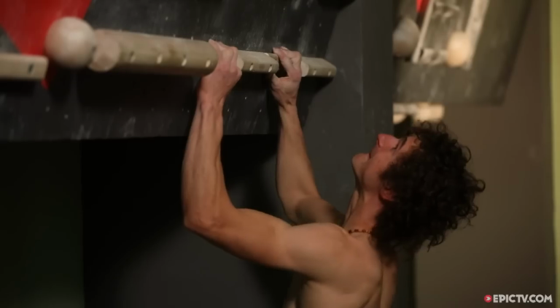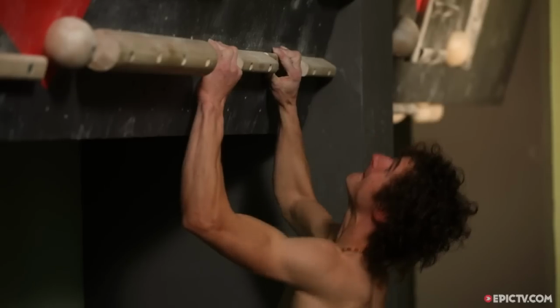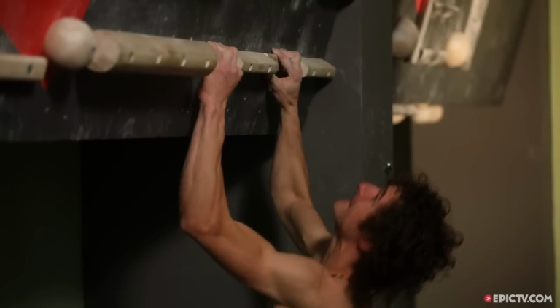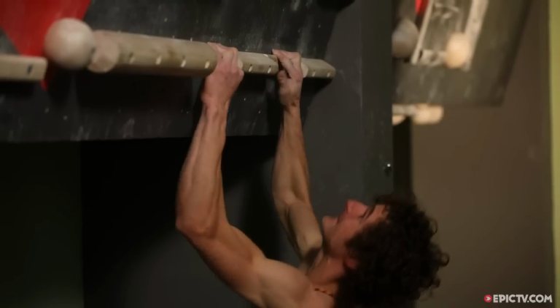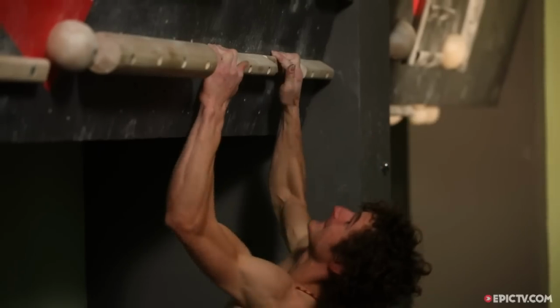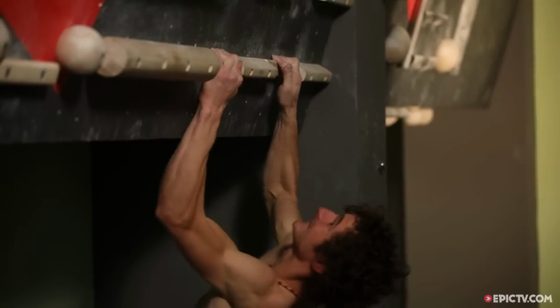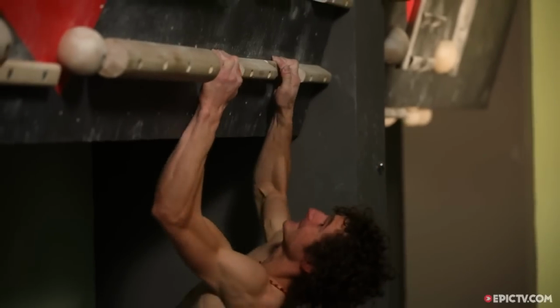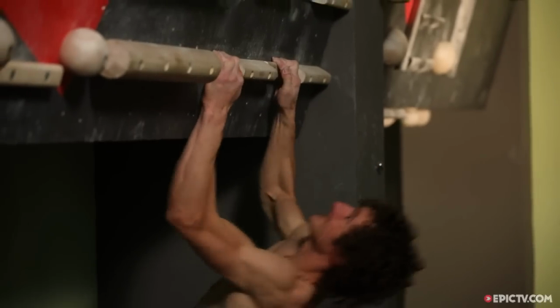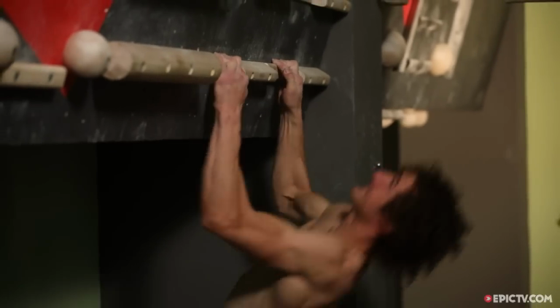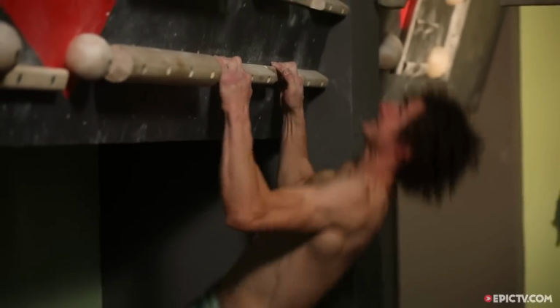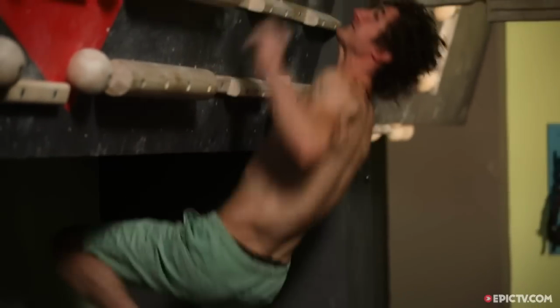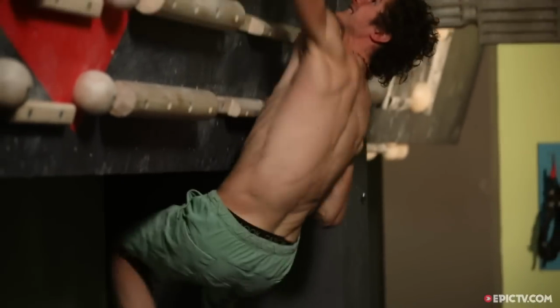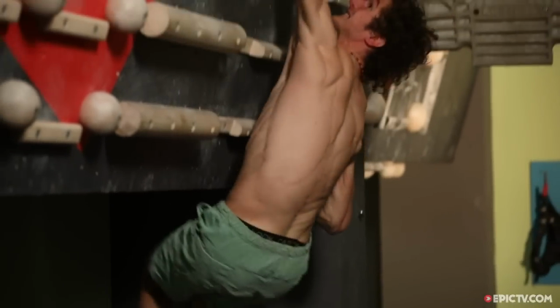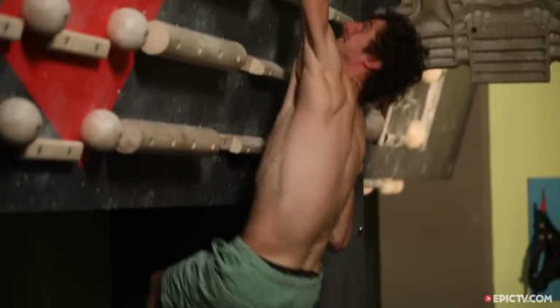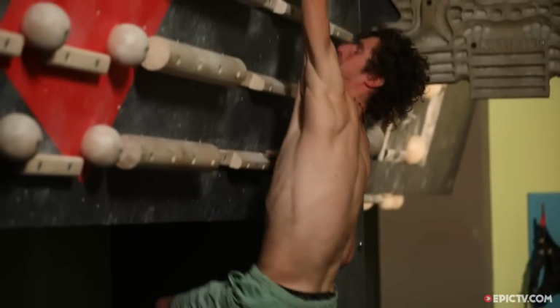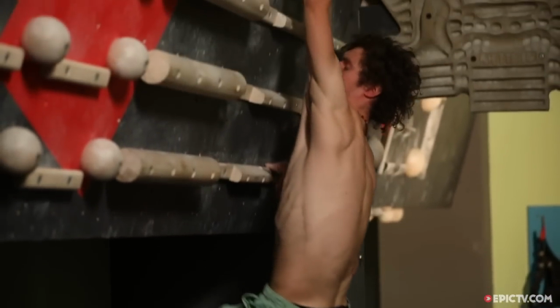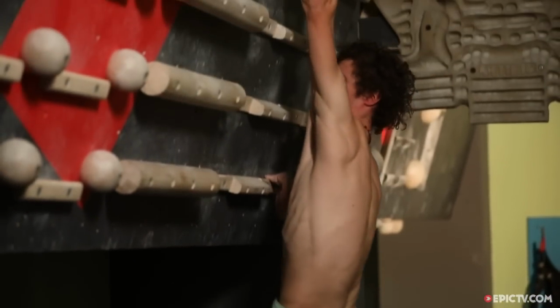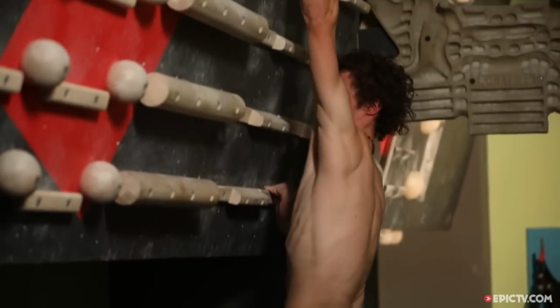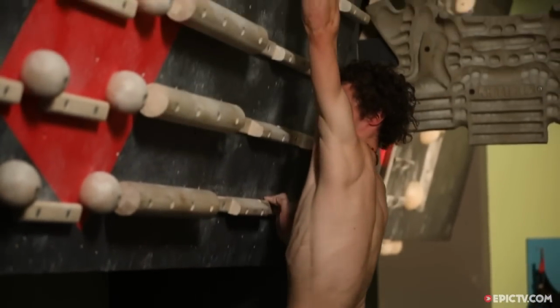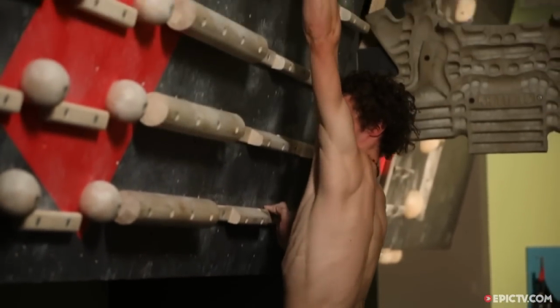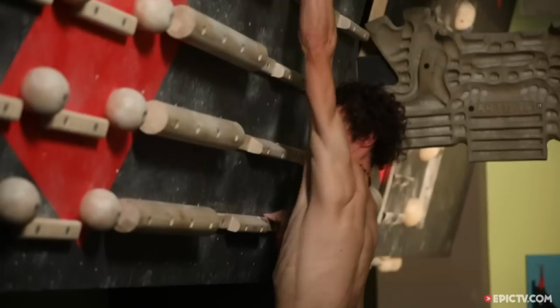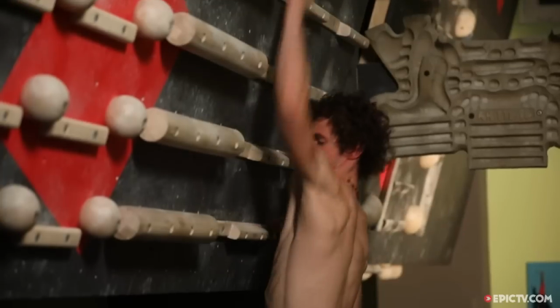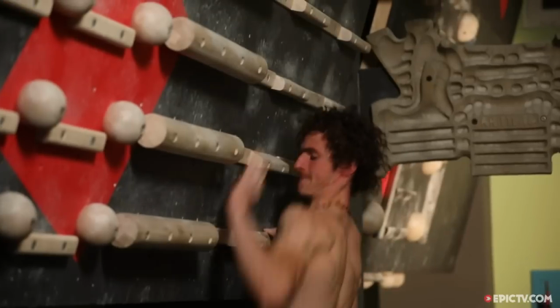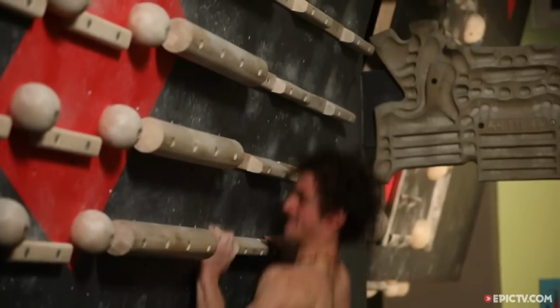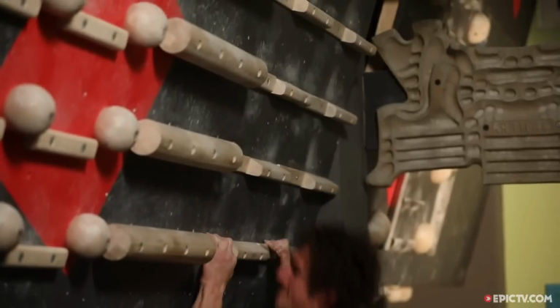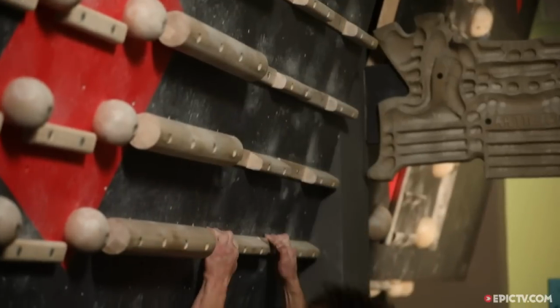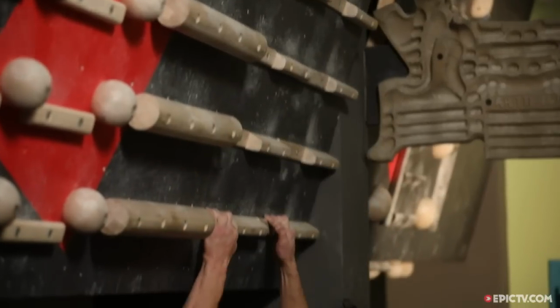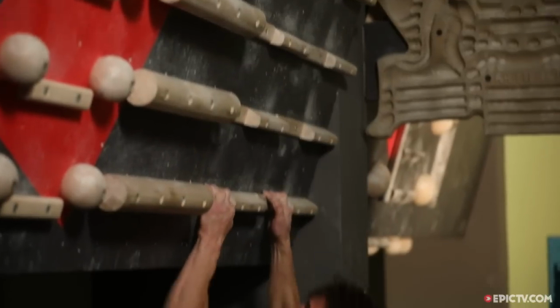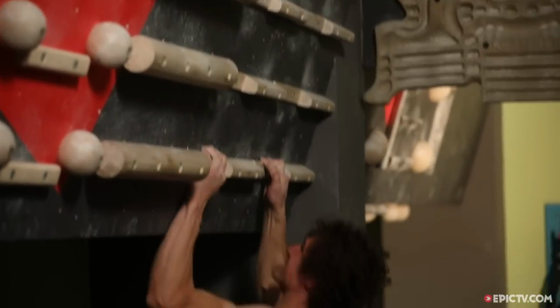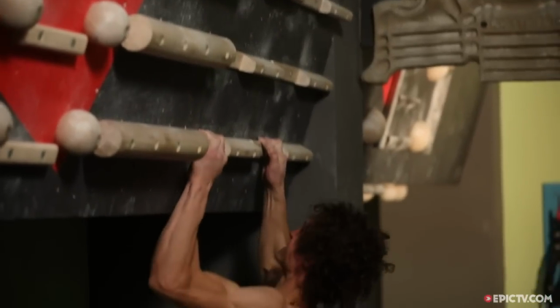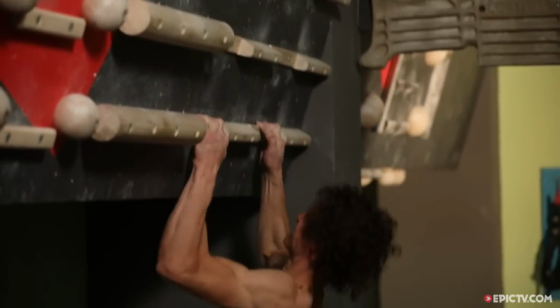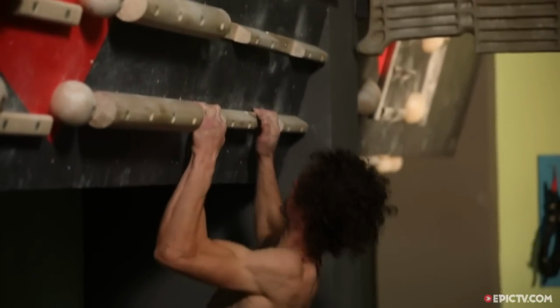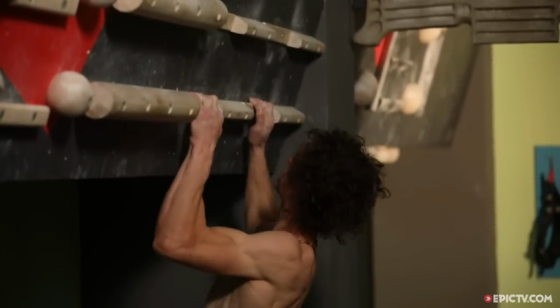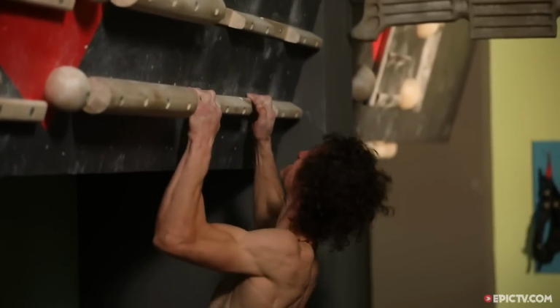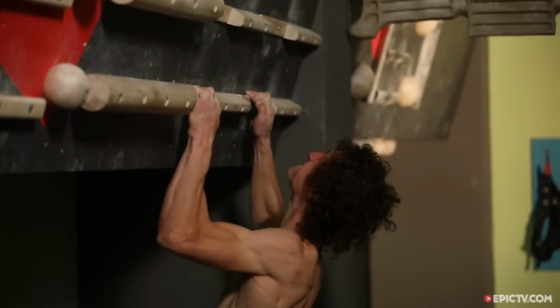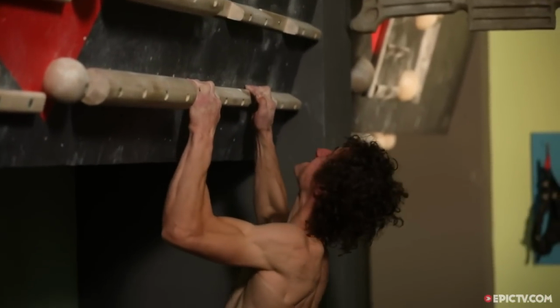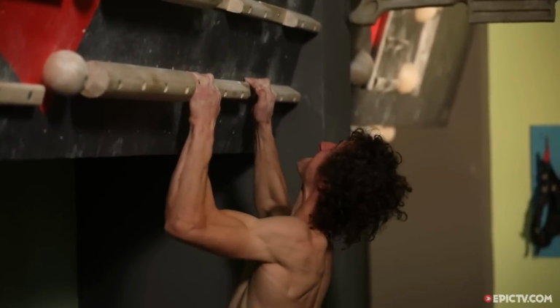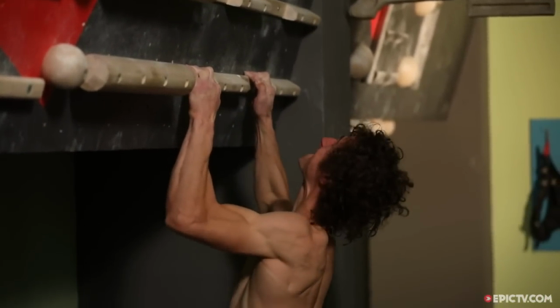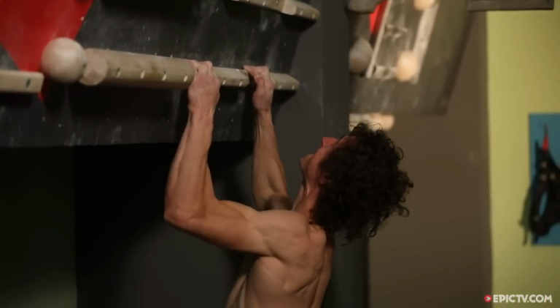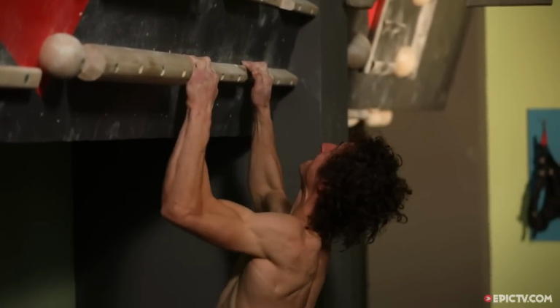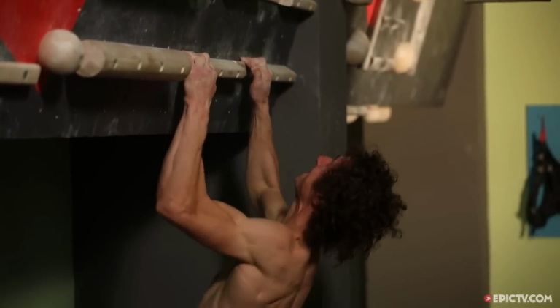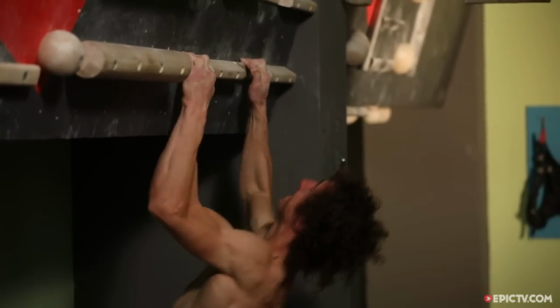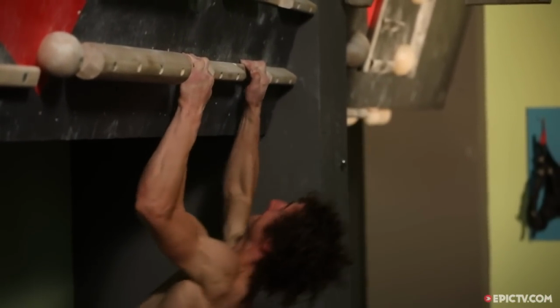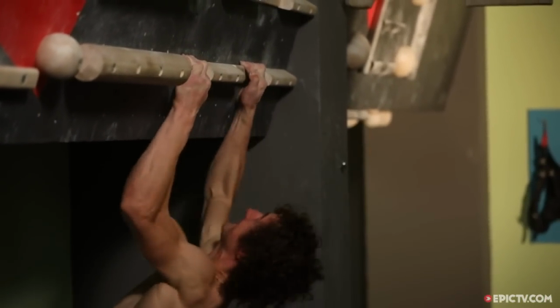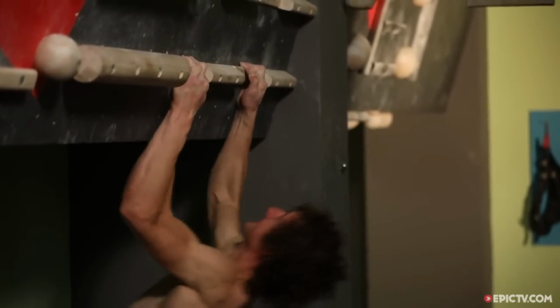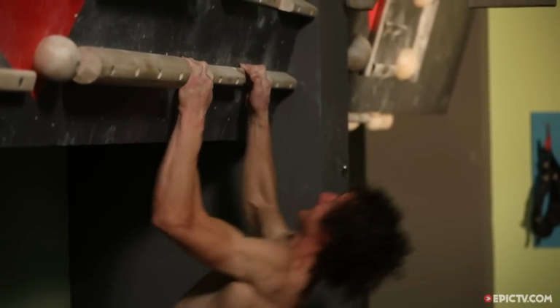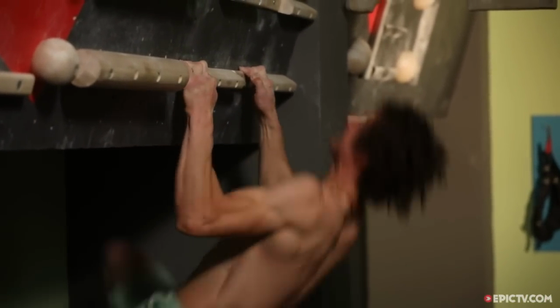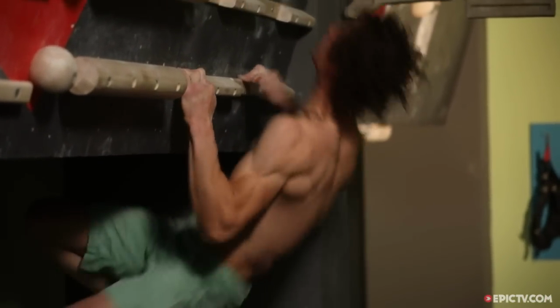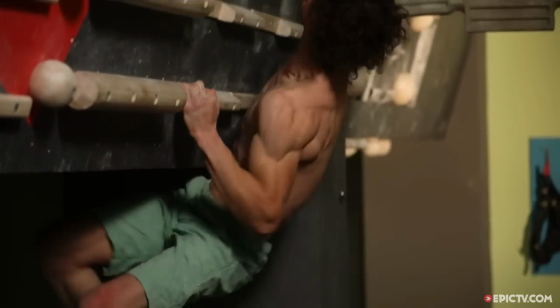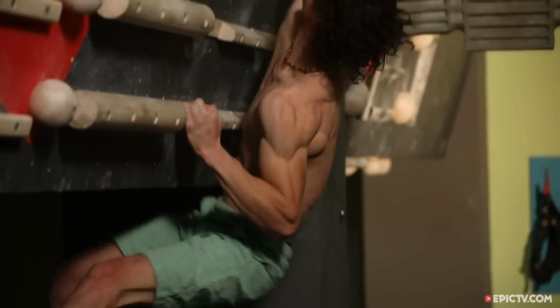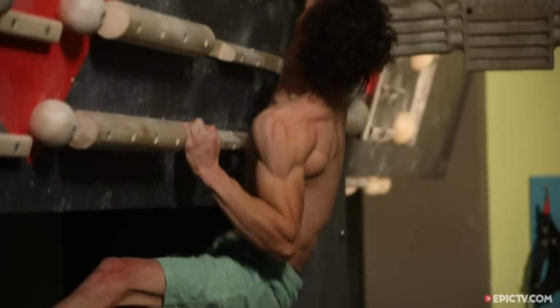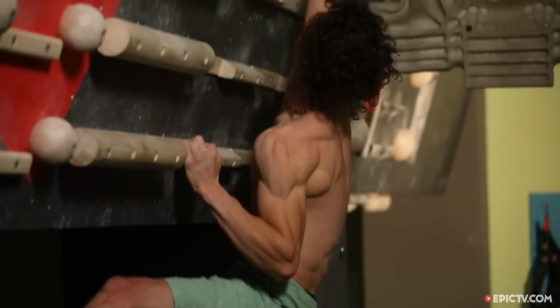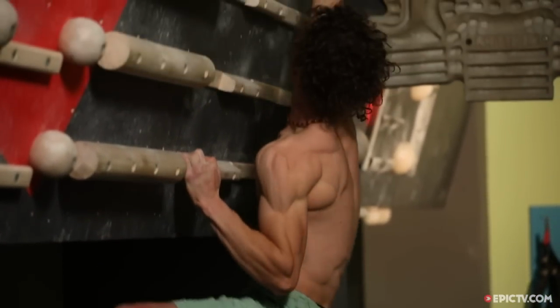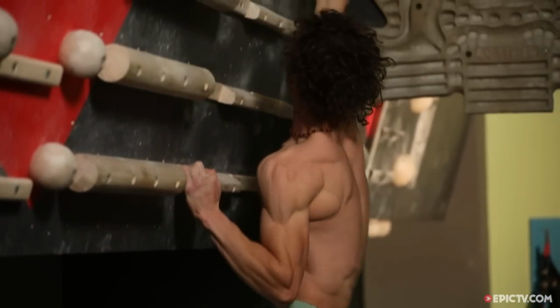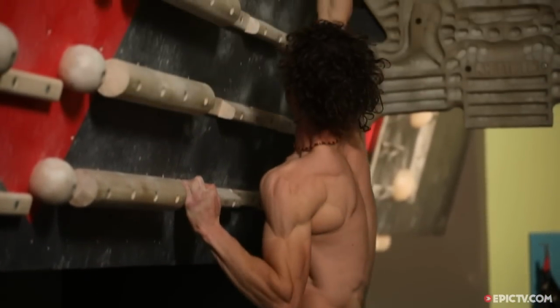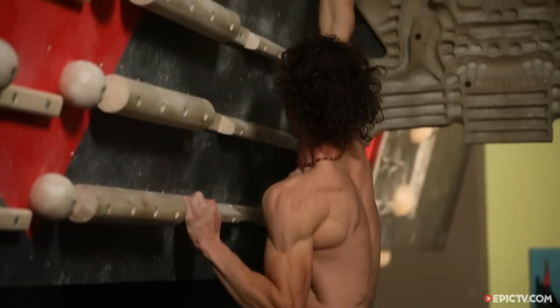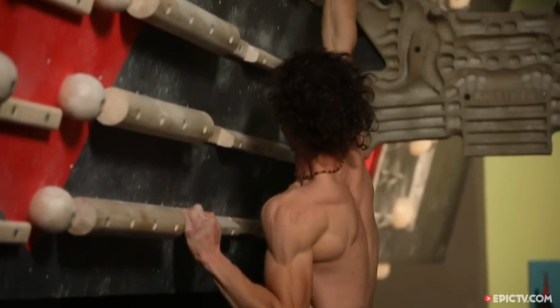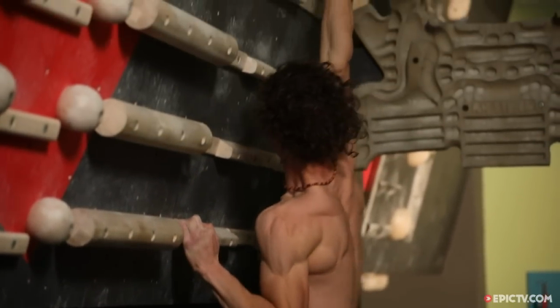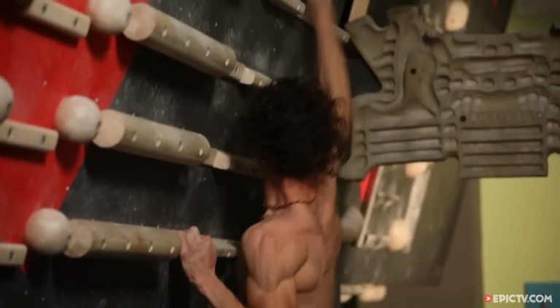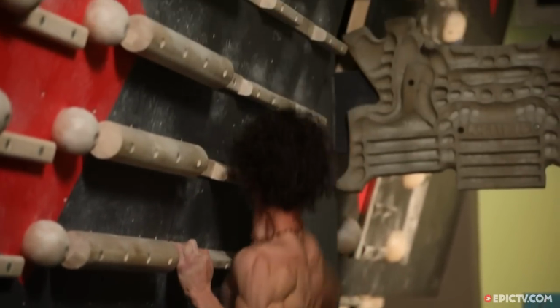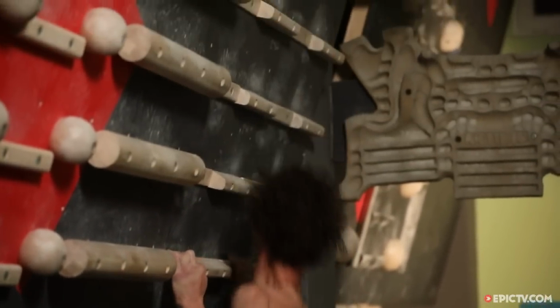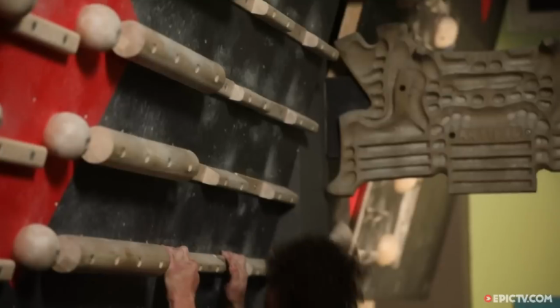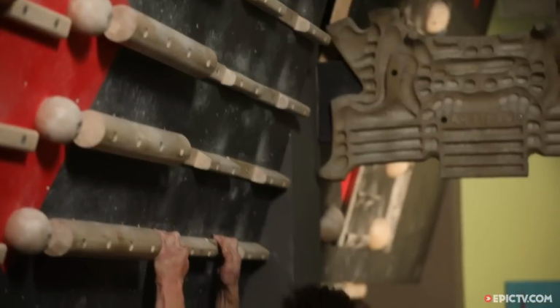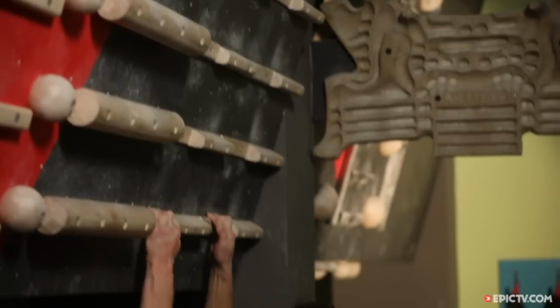As you don't use any feet on the Campus Board, the load and the pressure on the fingers is much higher than in normal climbing.